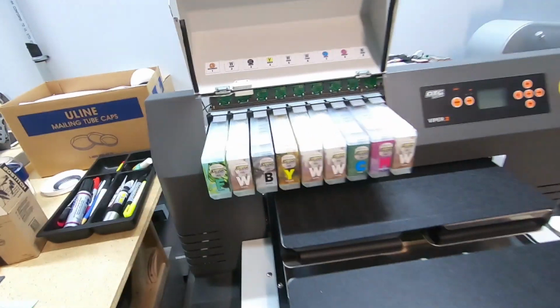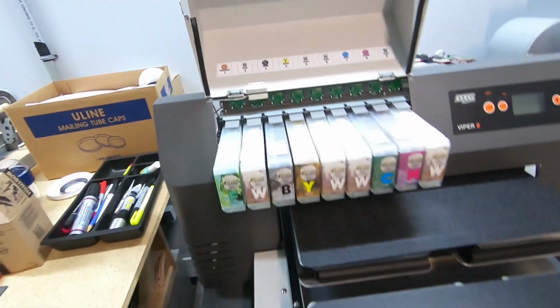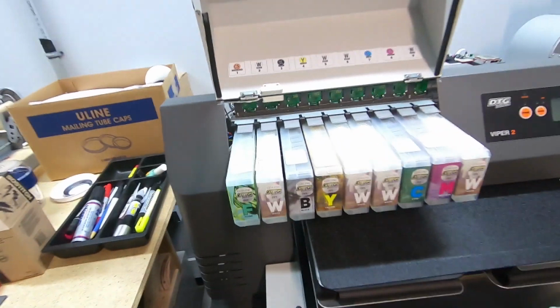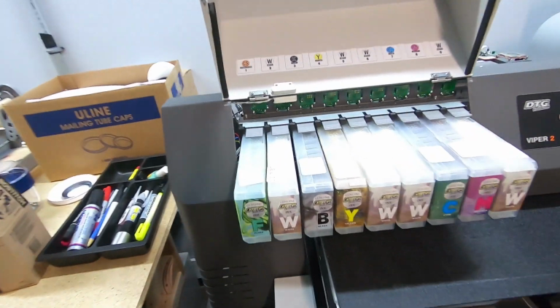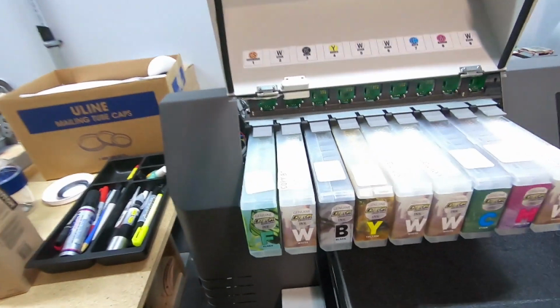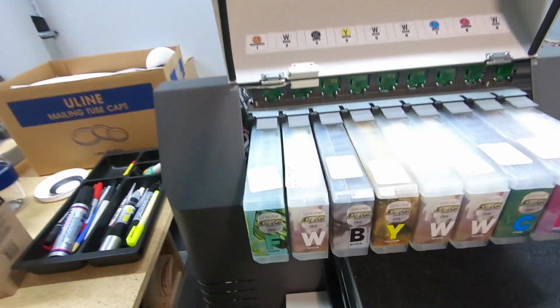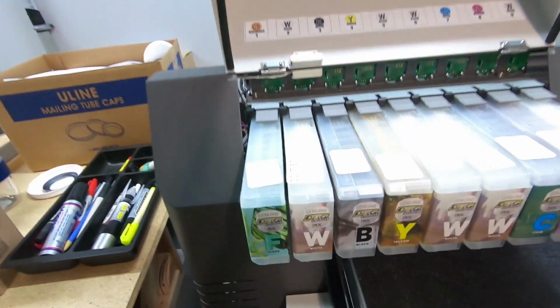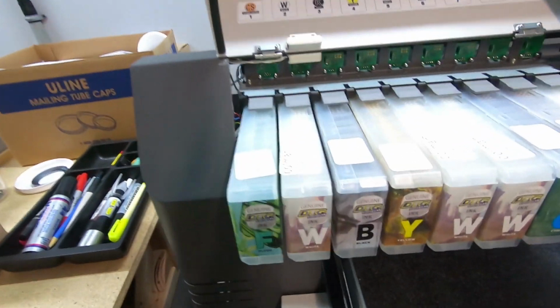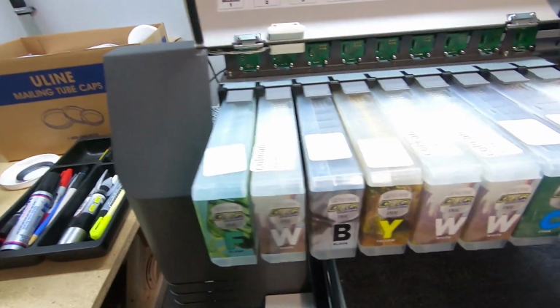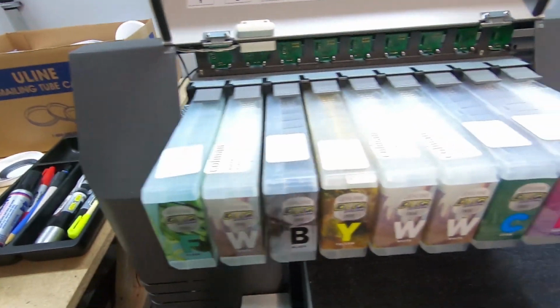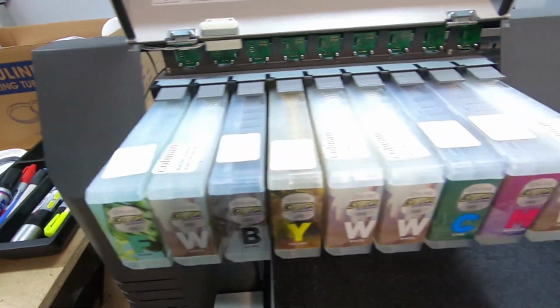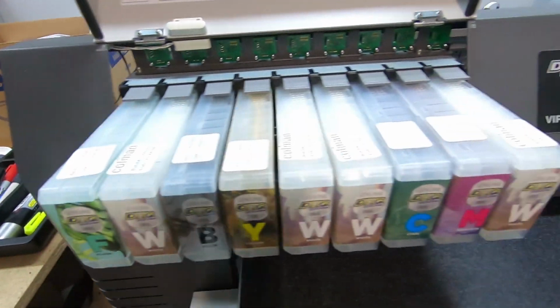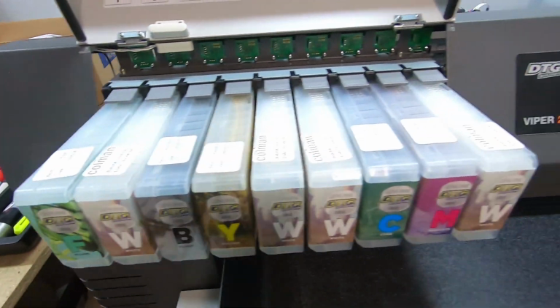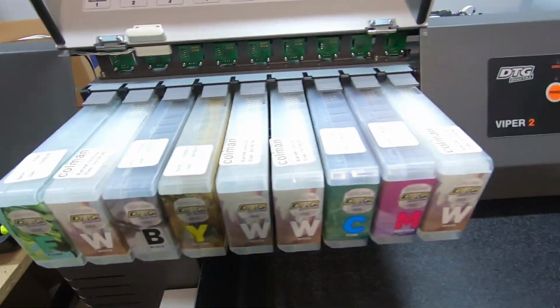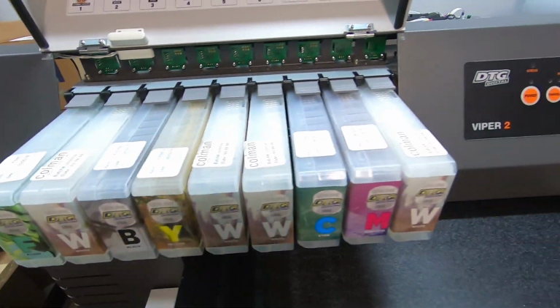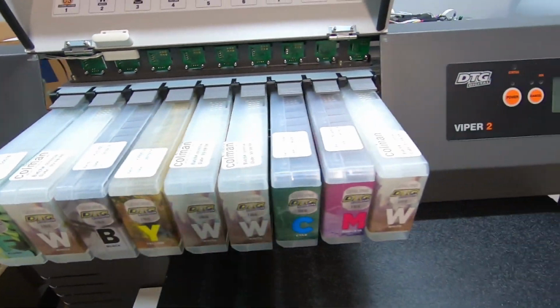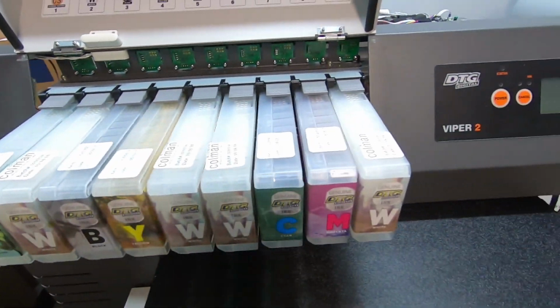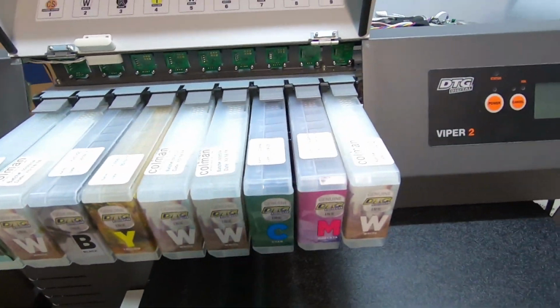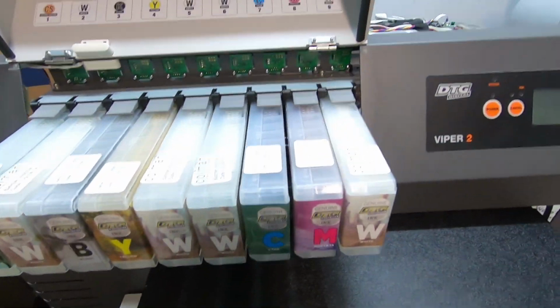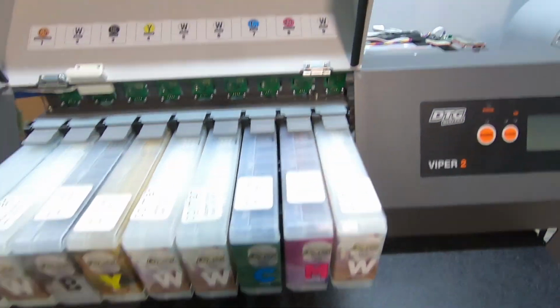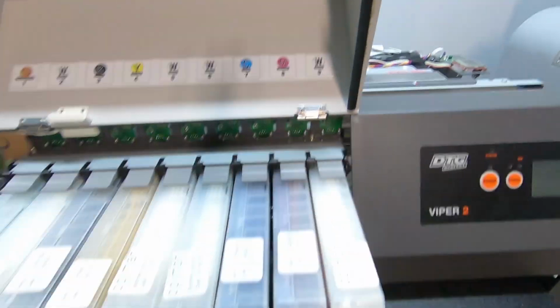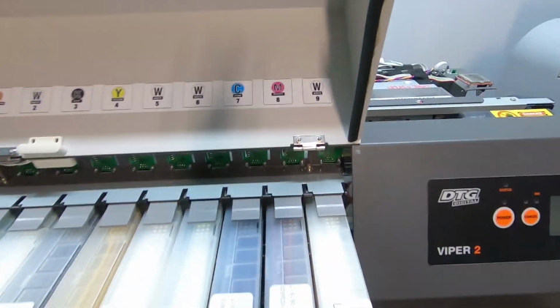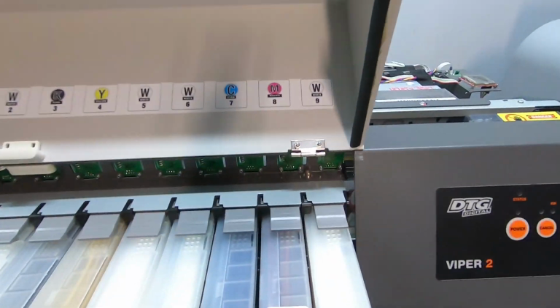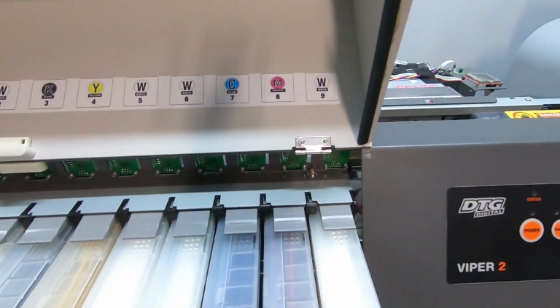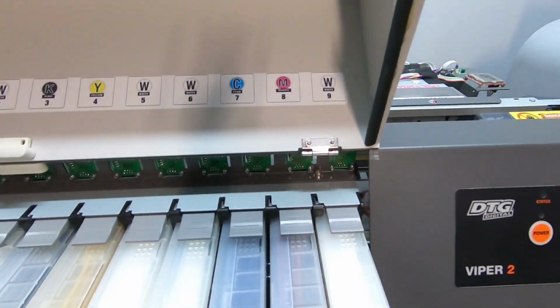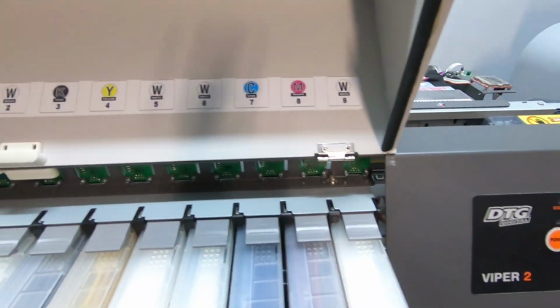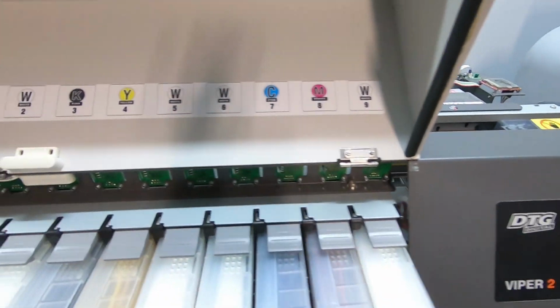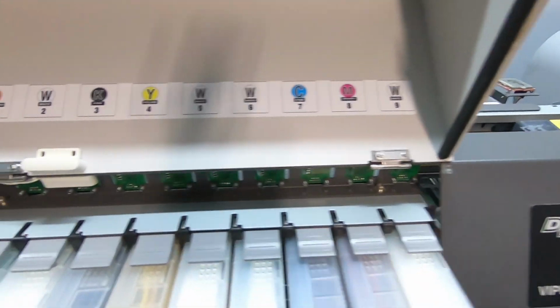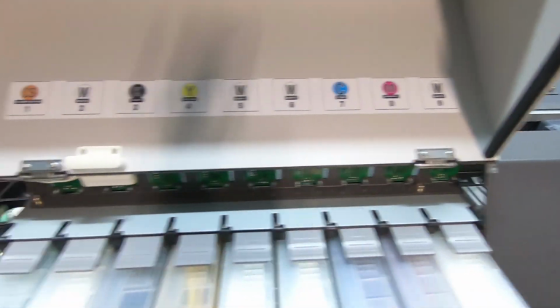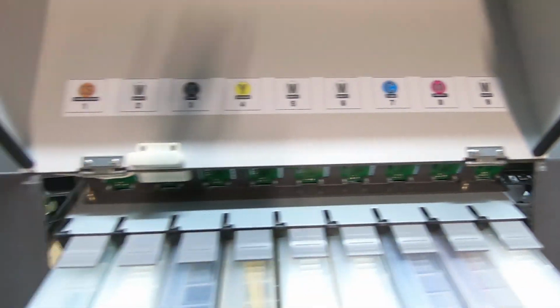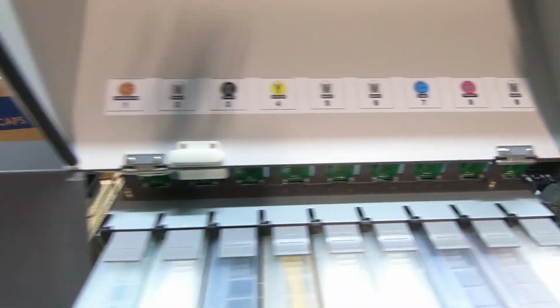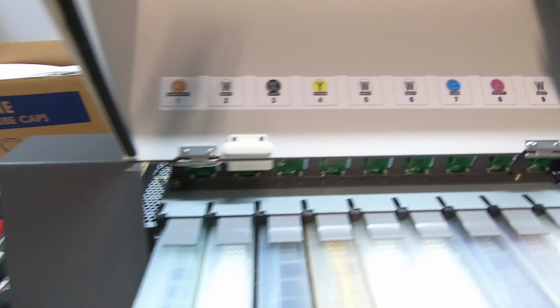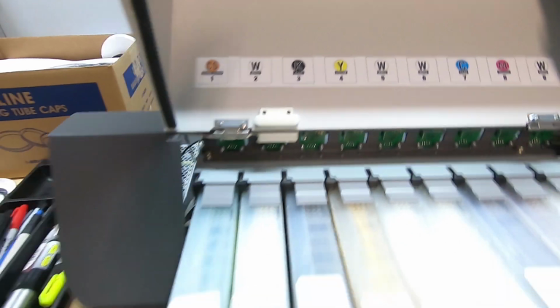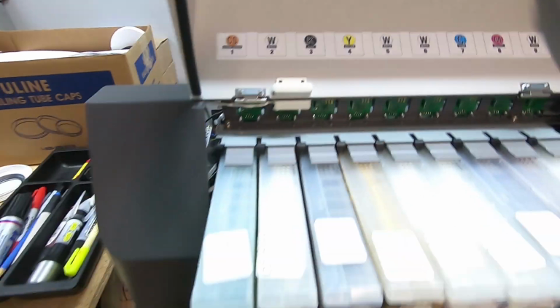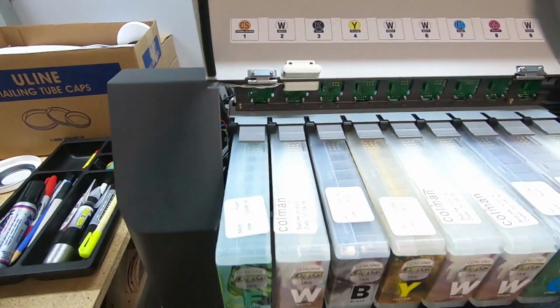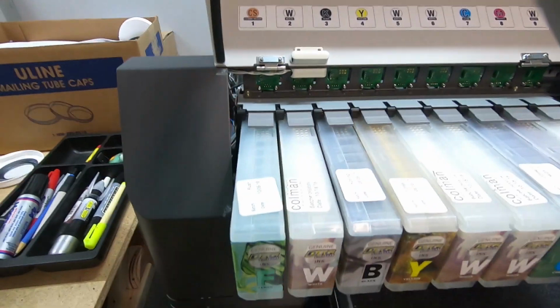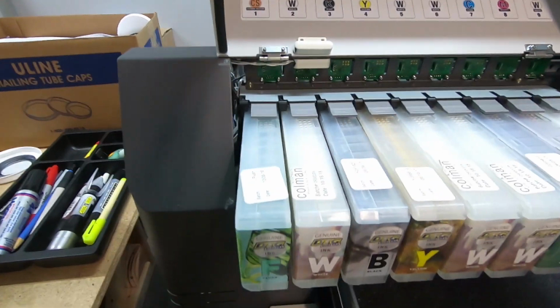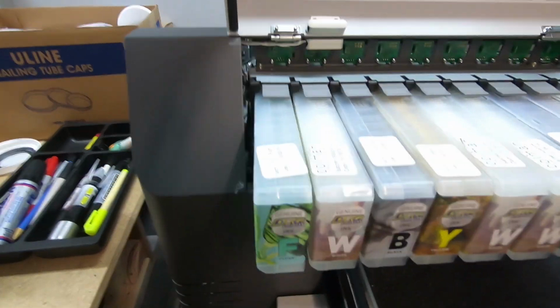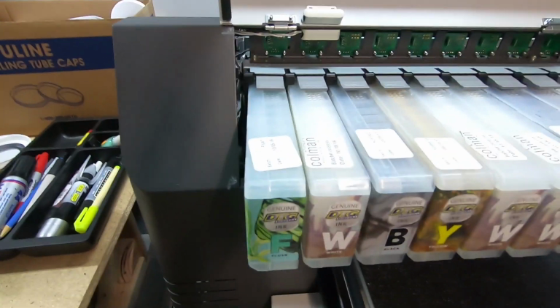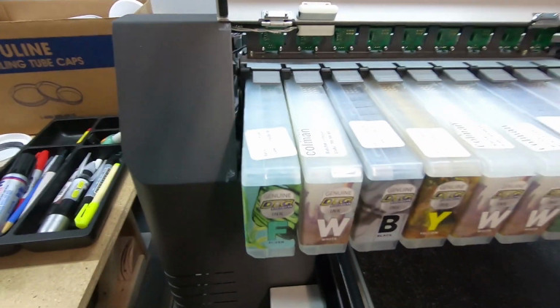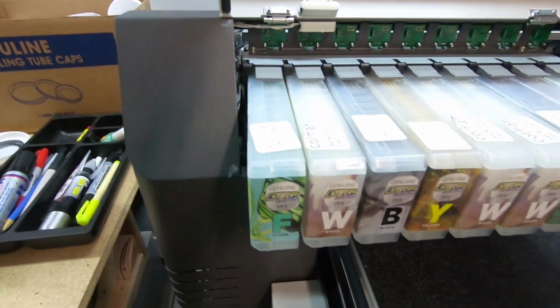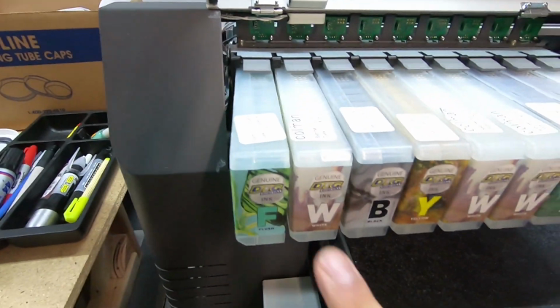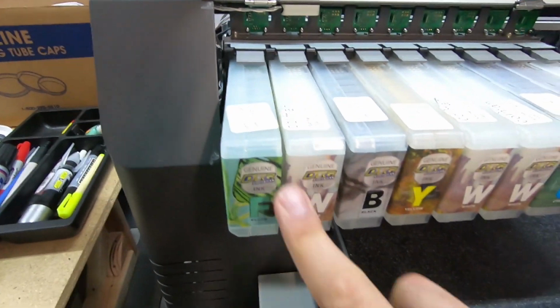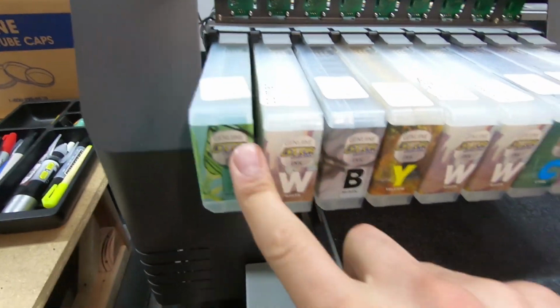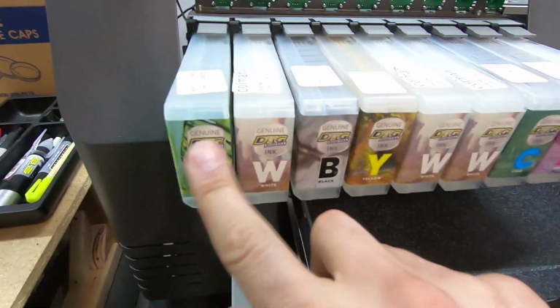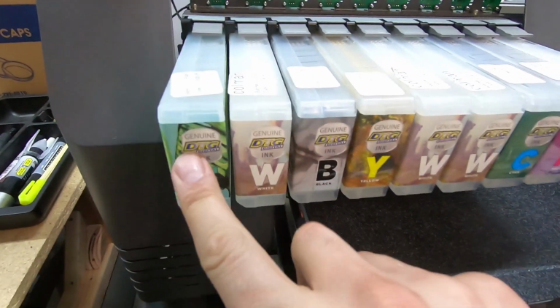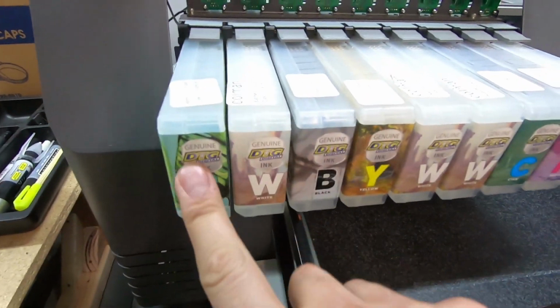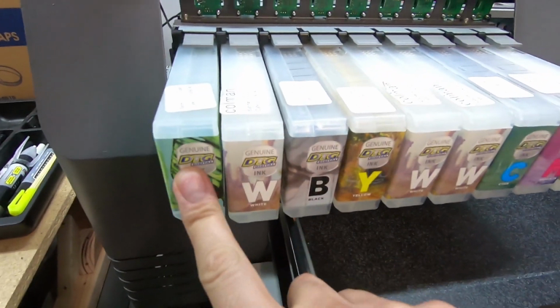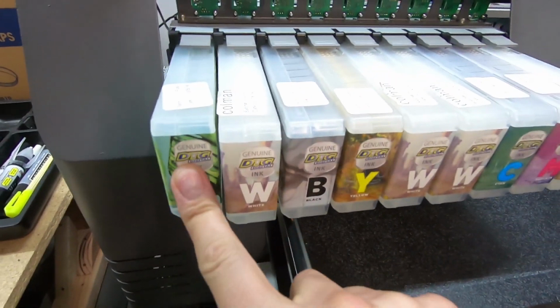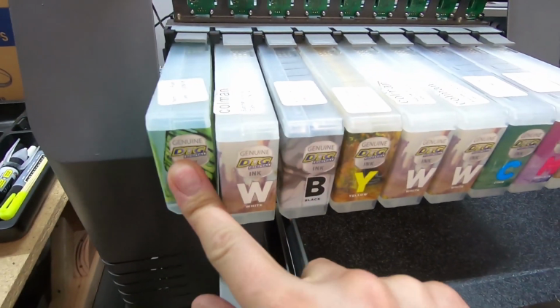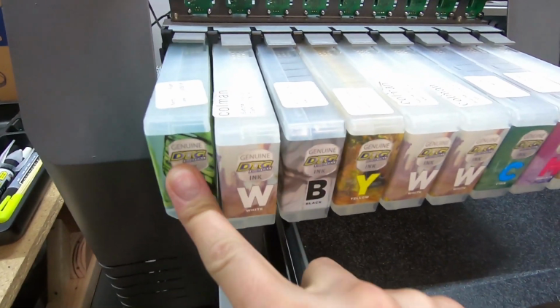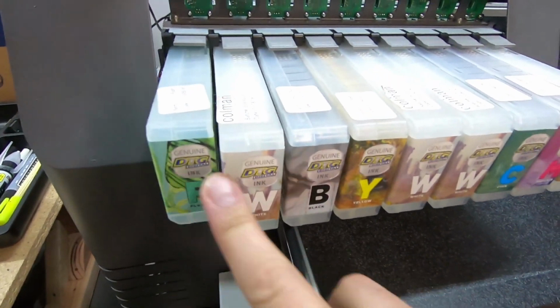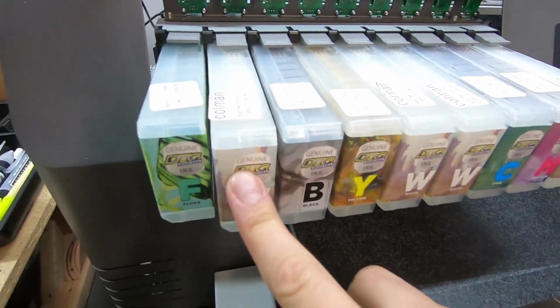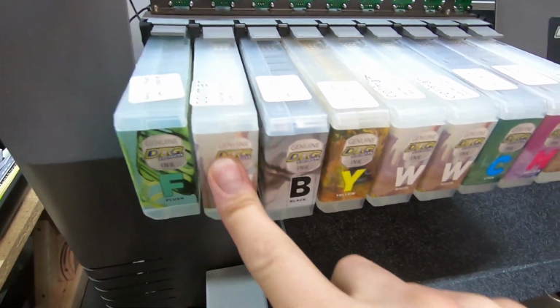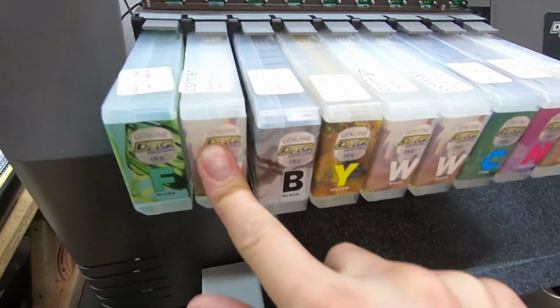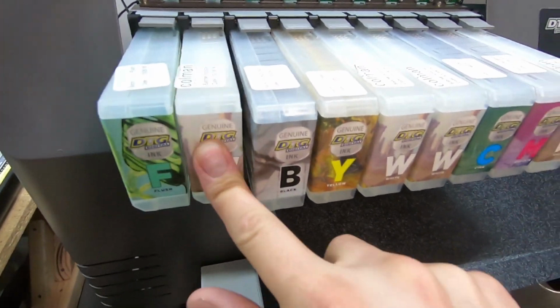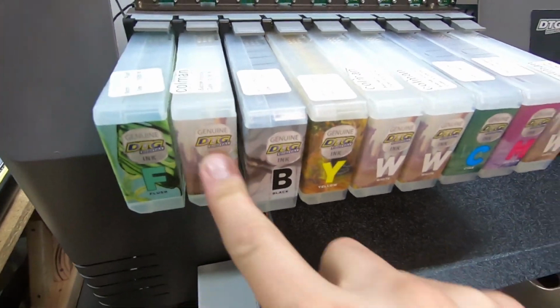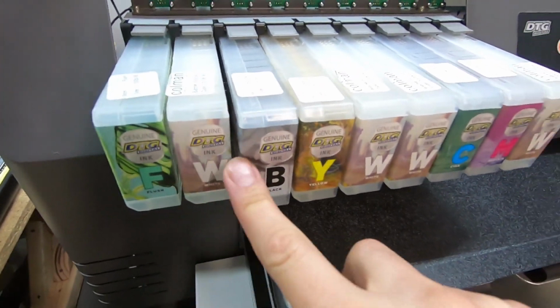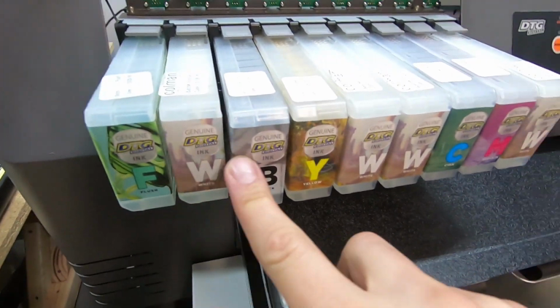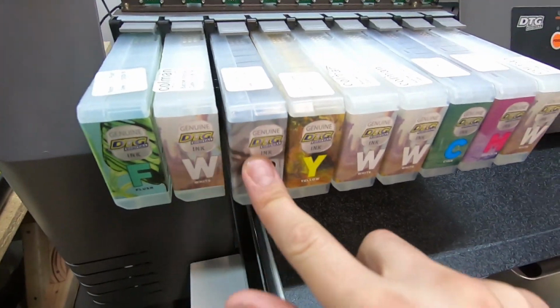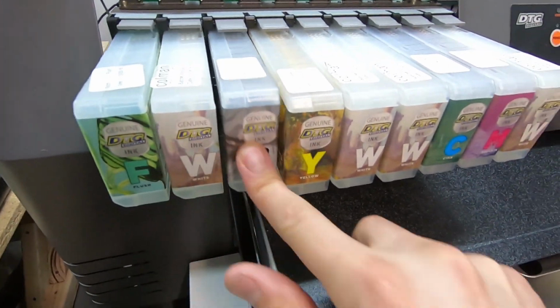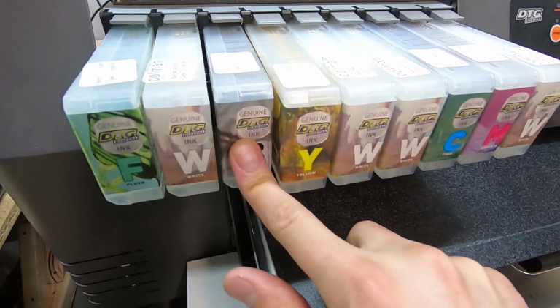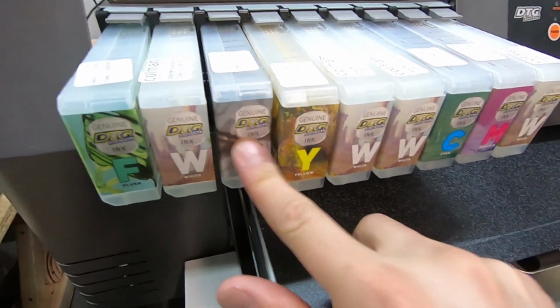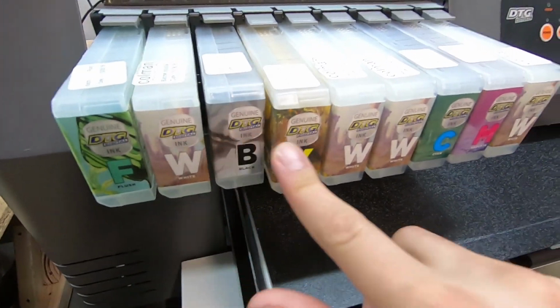Alright, when they're all full, pretty much put them back in their correct positions. Make sure you don't screw that up. Lock them in.